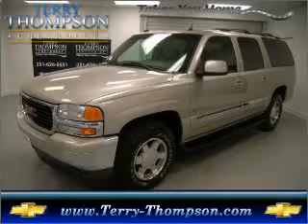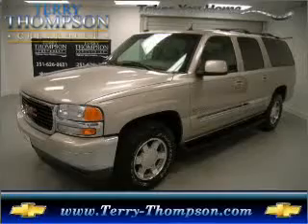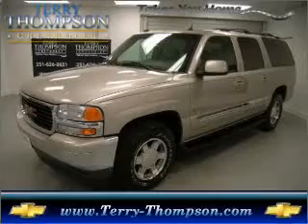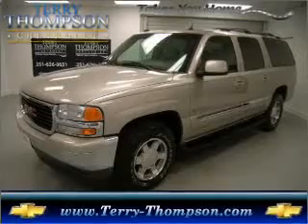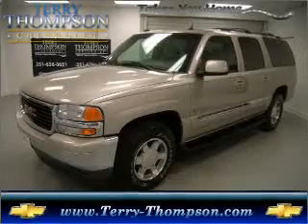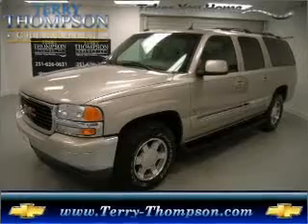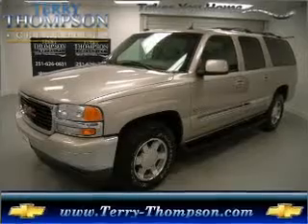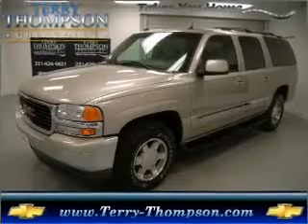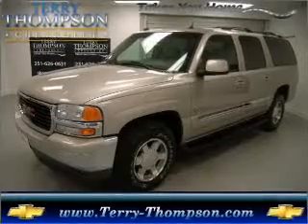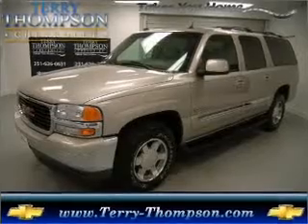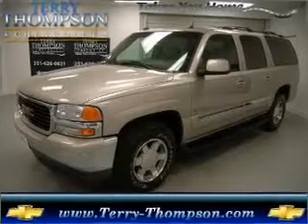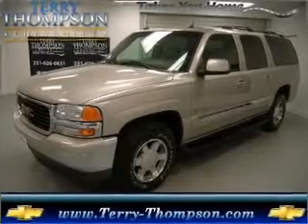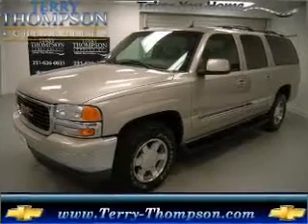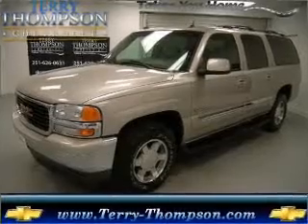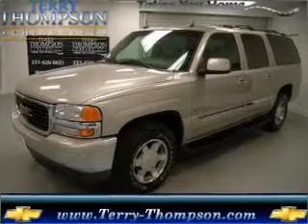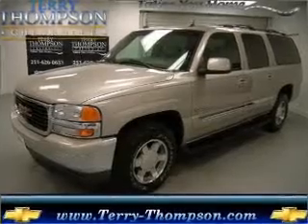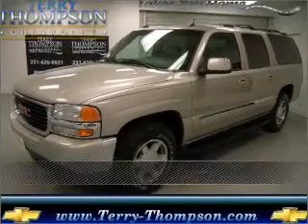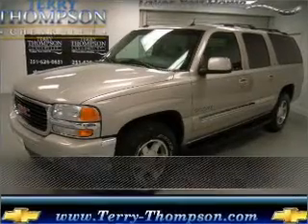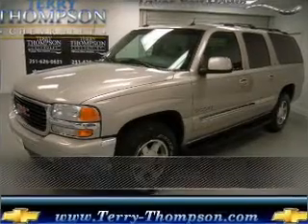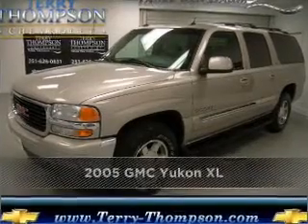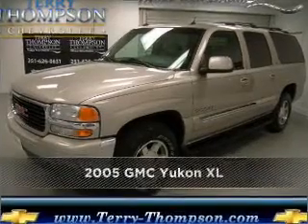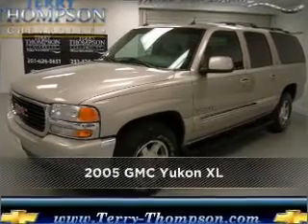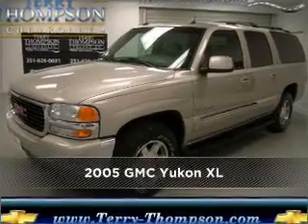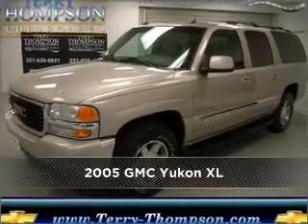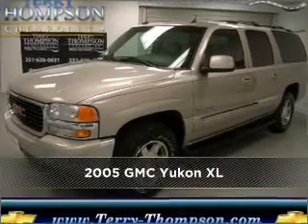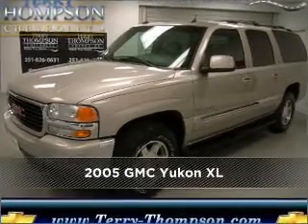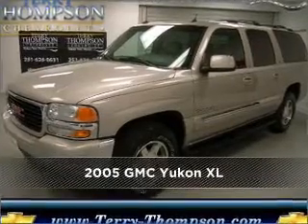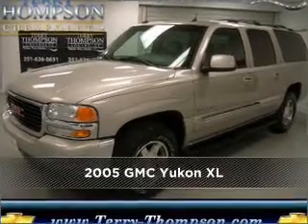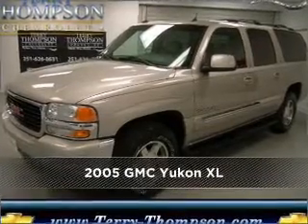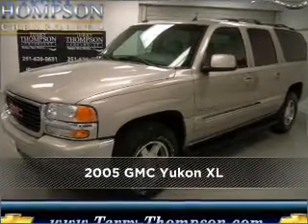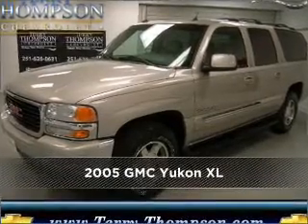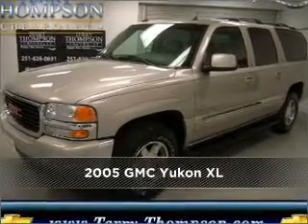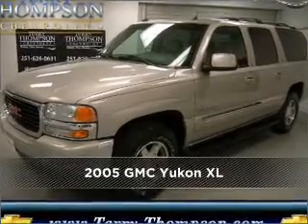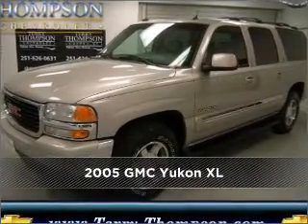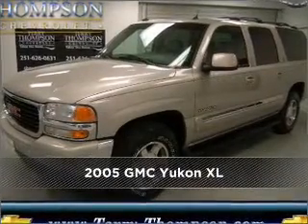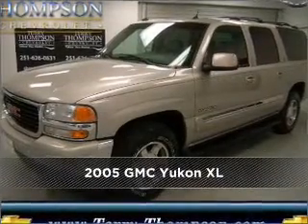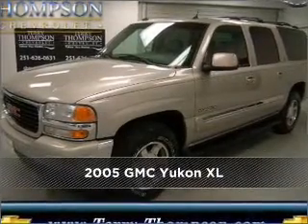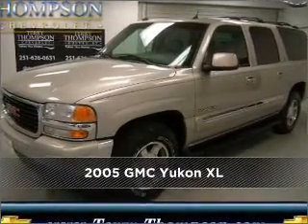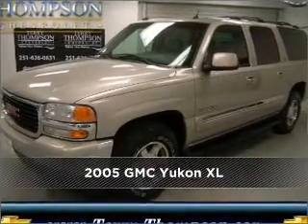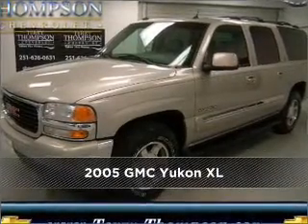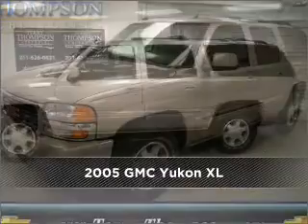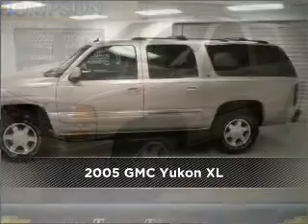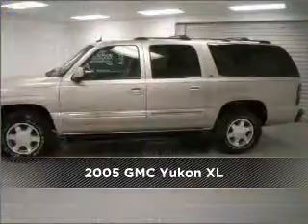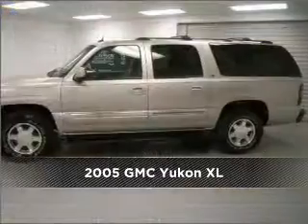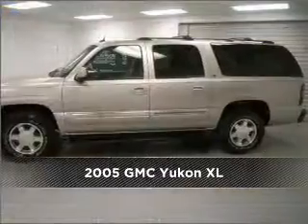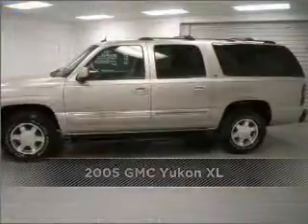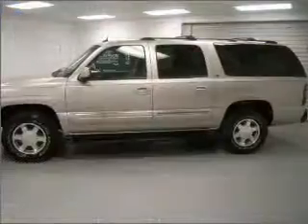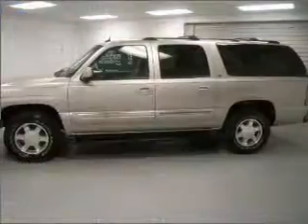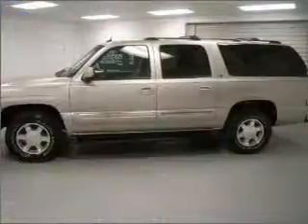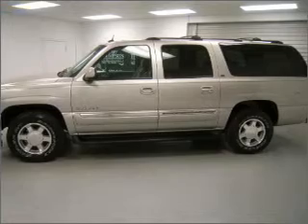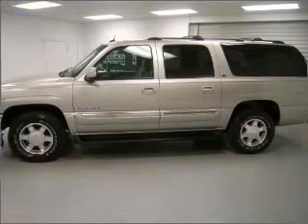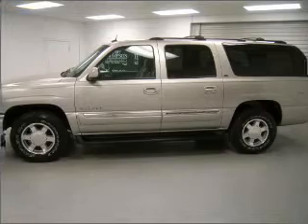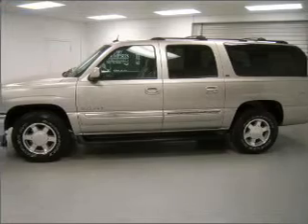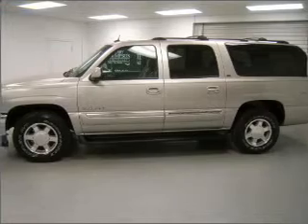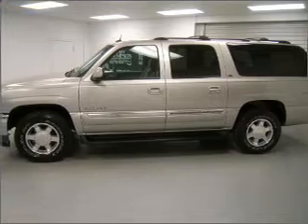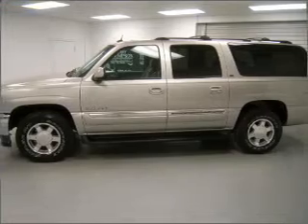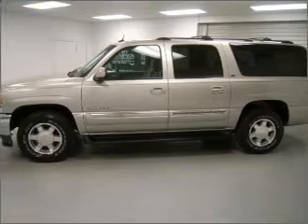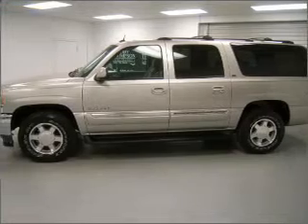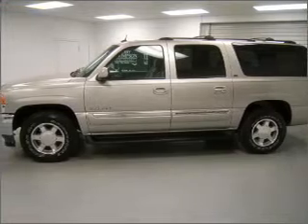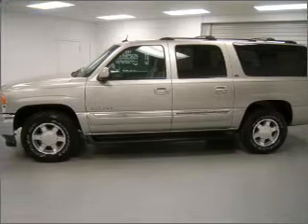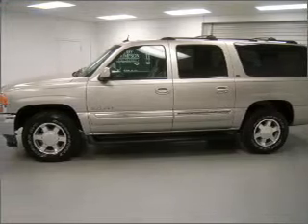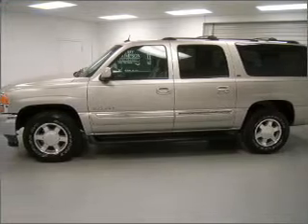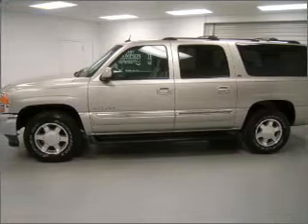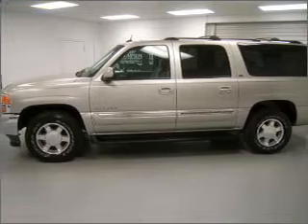Live the dream in this 2005 GMC Yukon XL. Discover the vehicle that meets your needs.